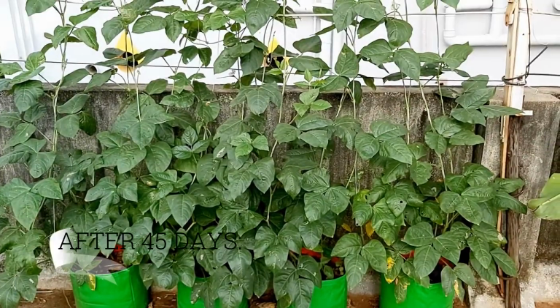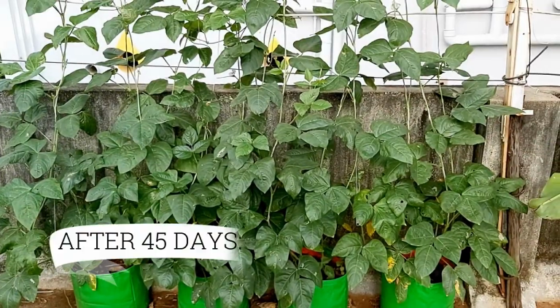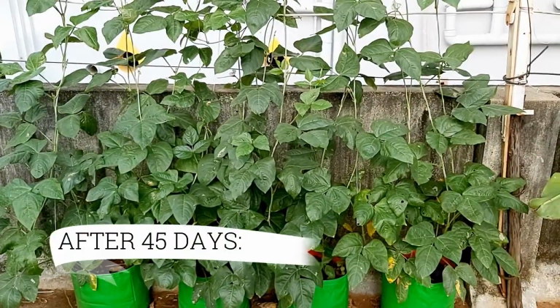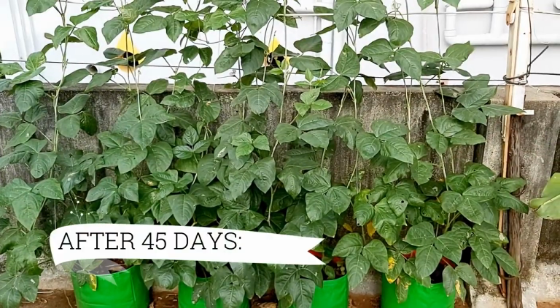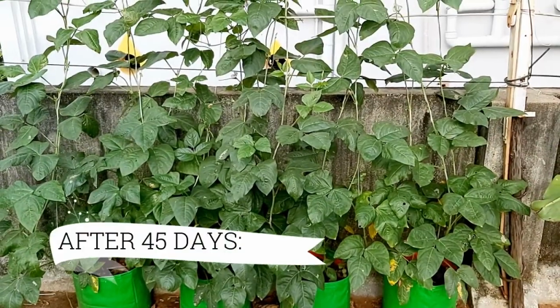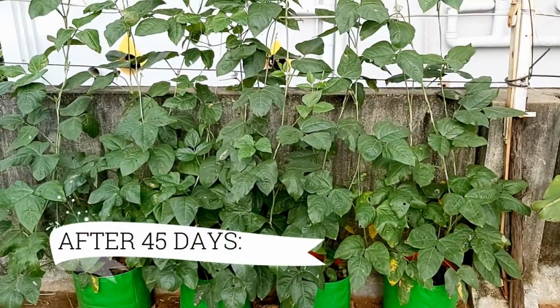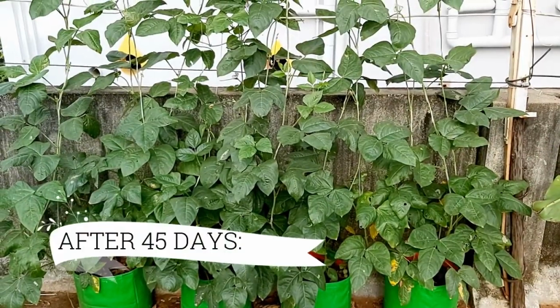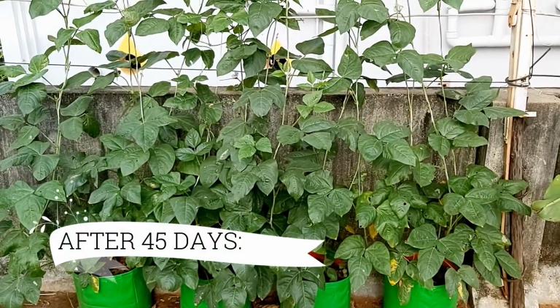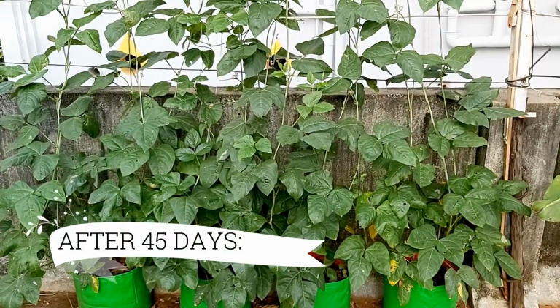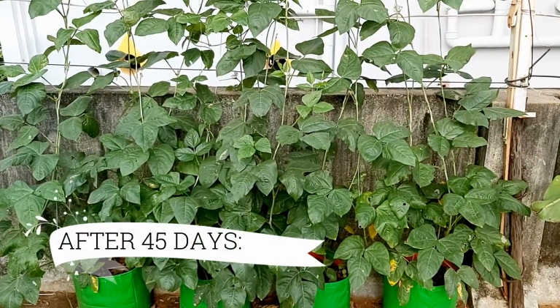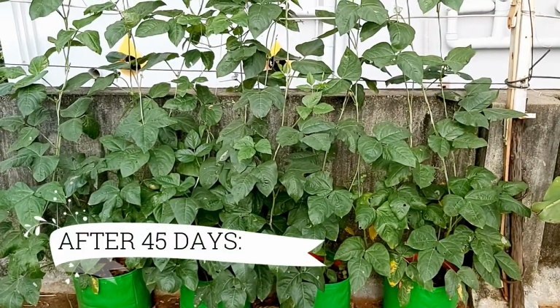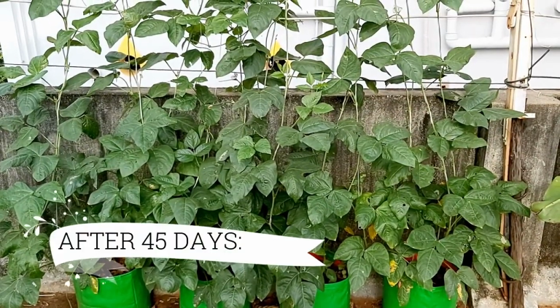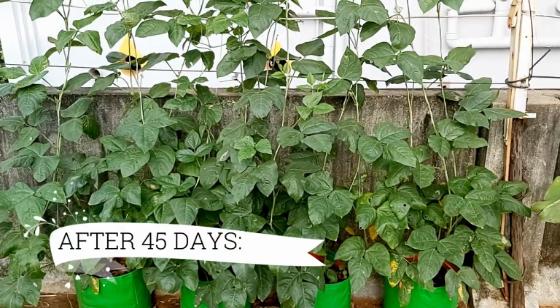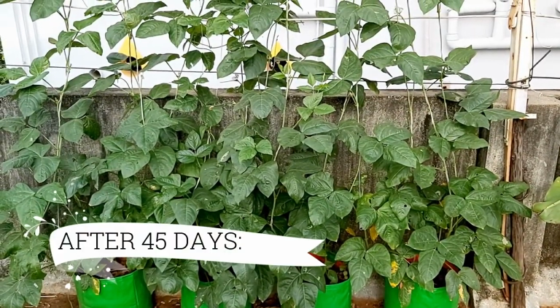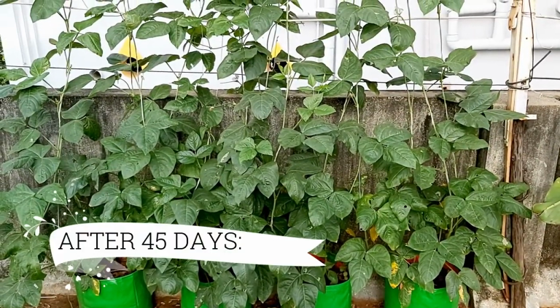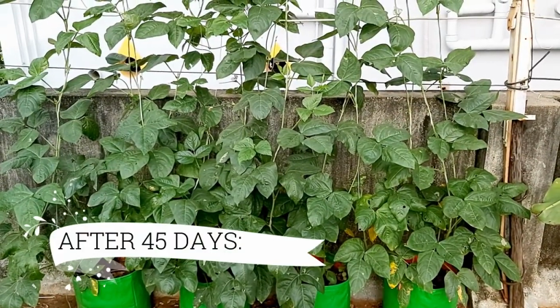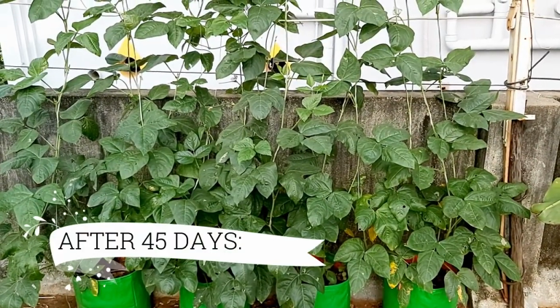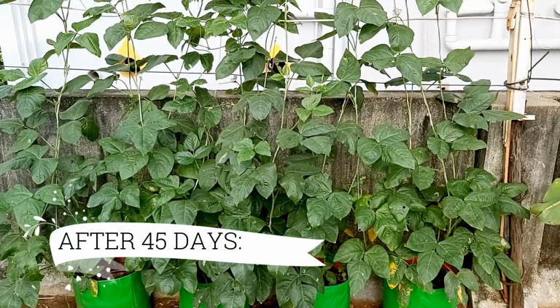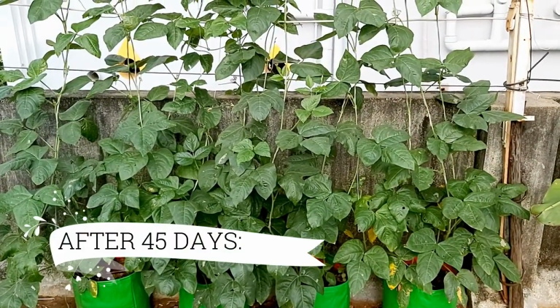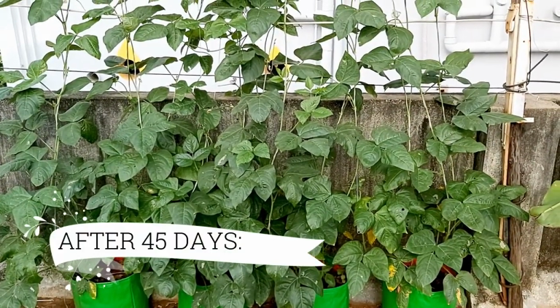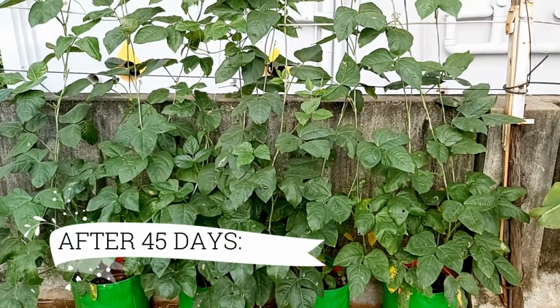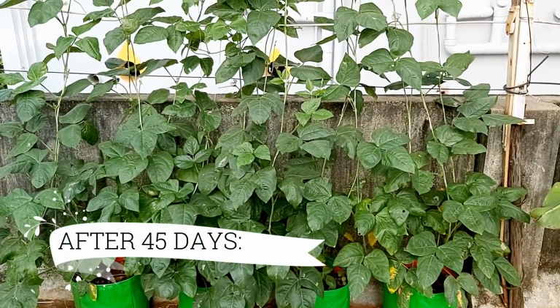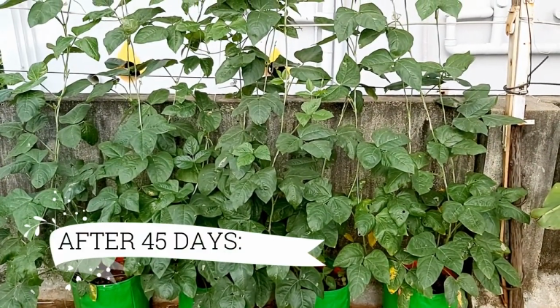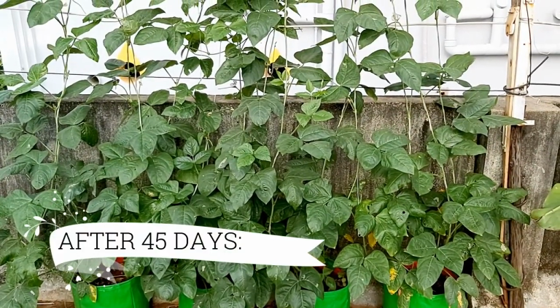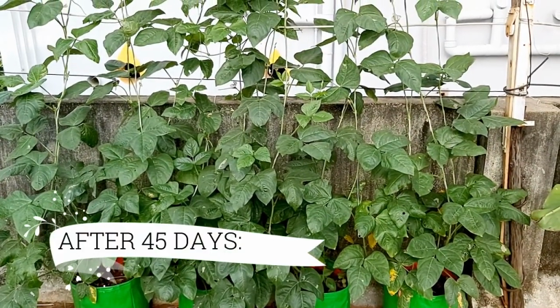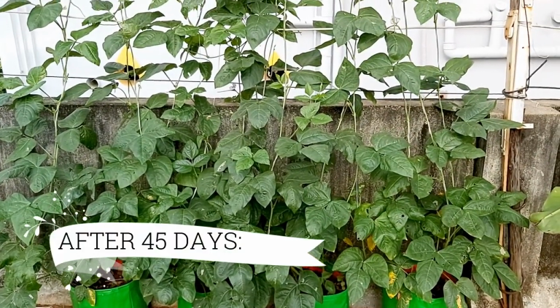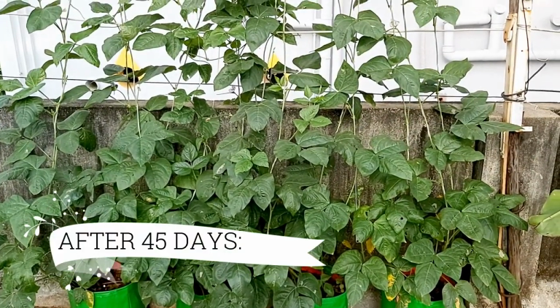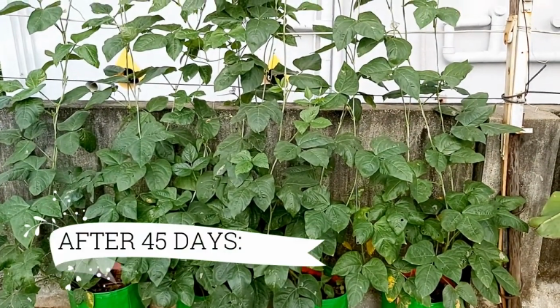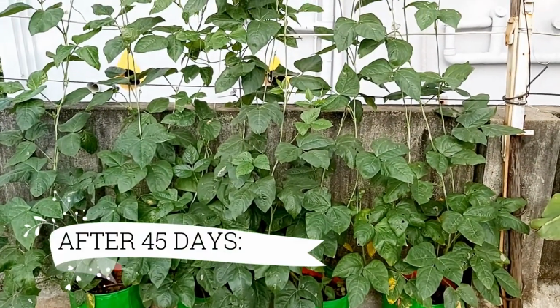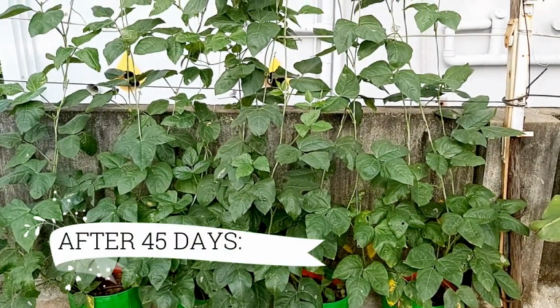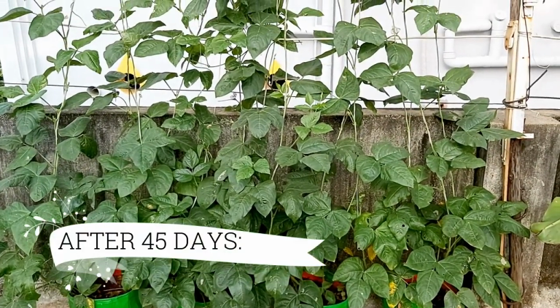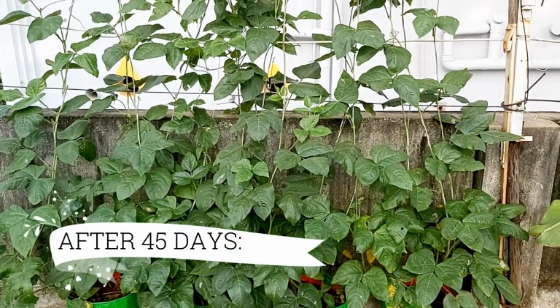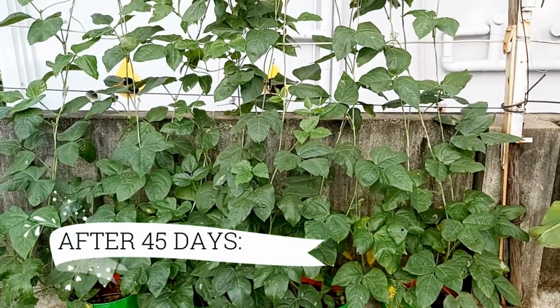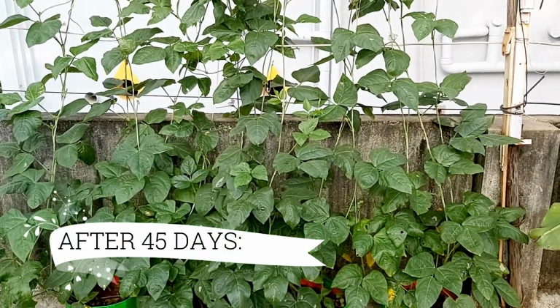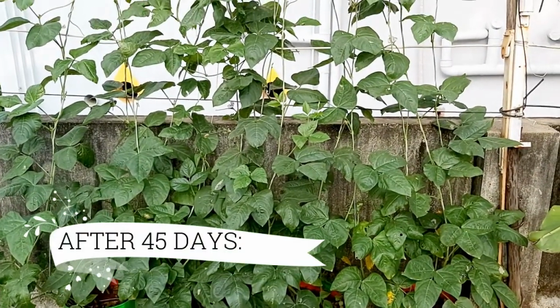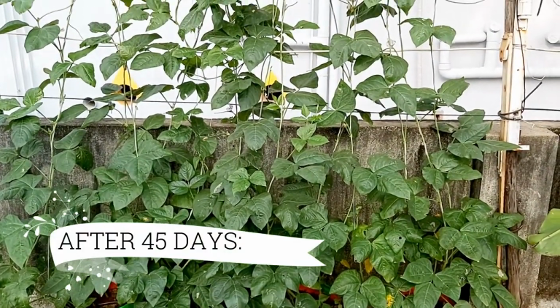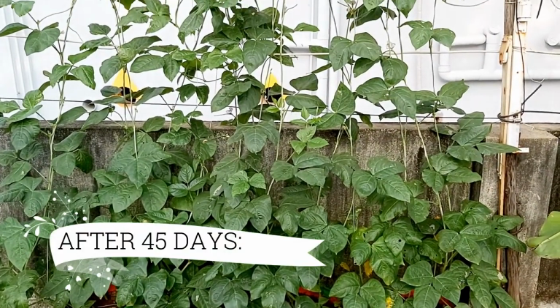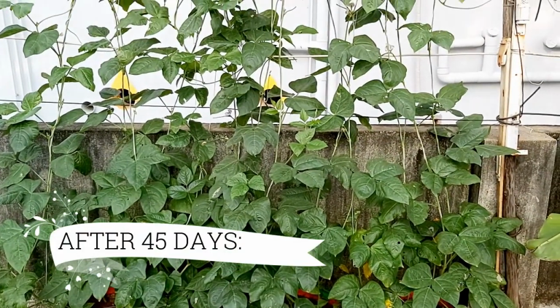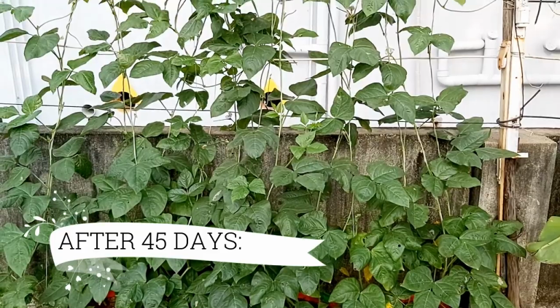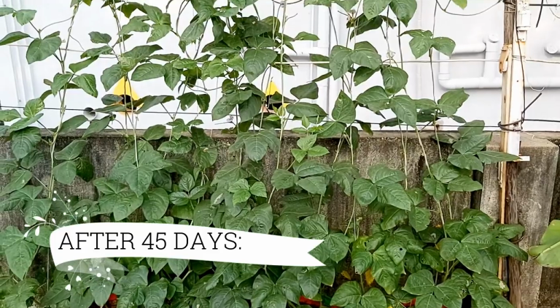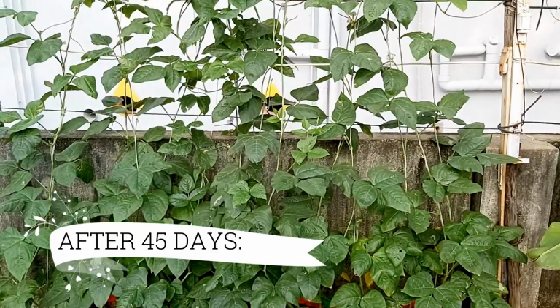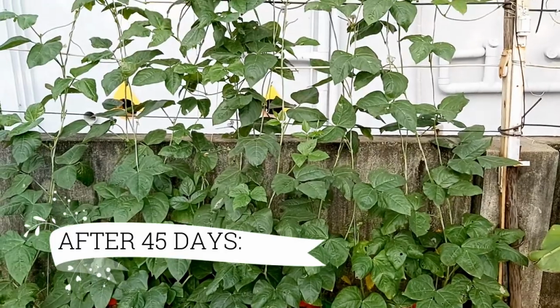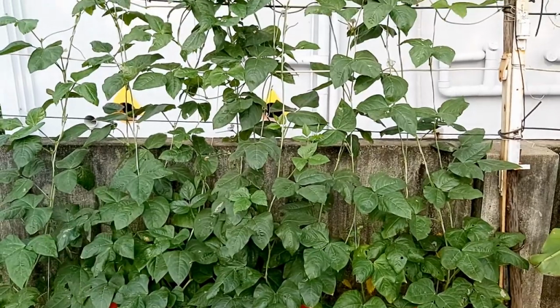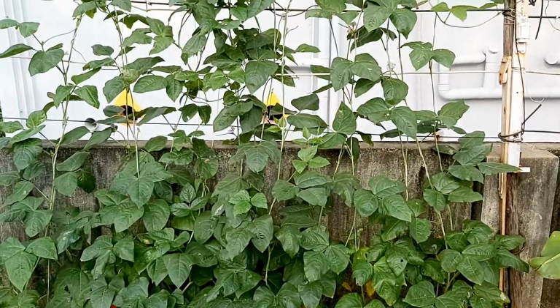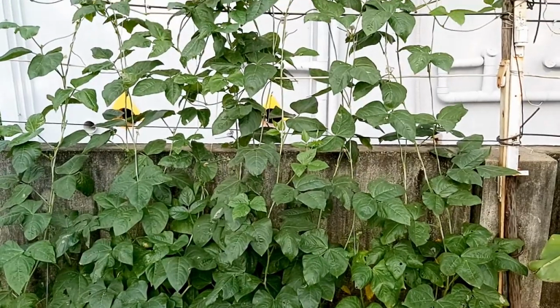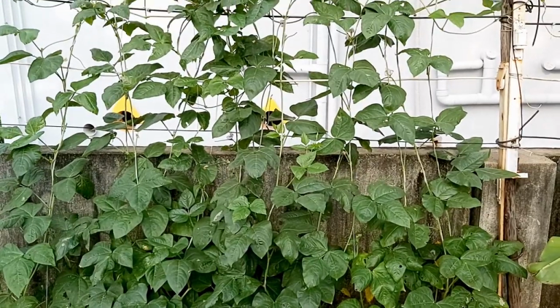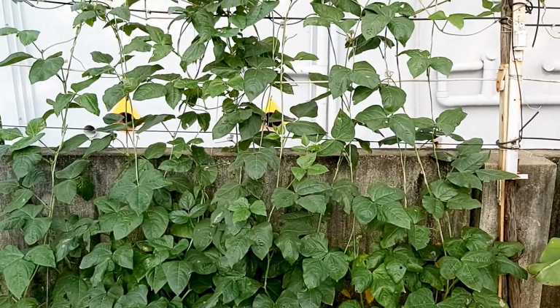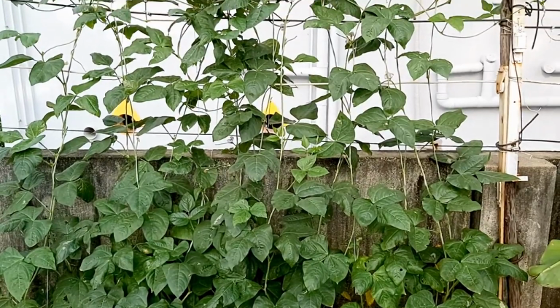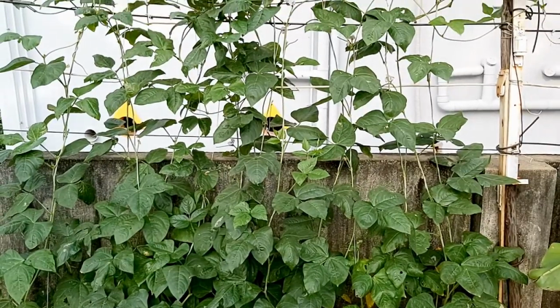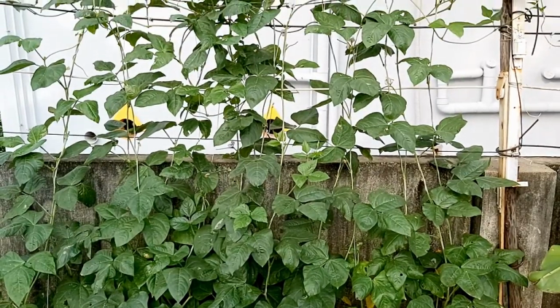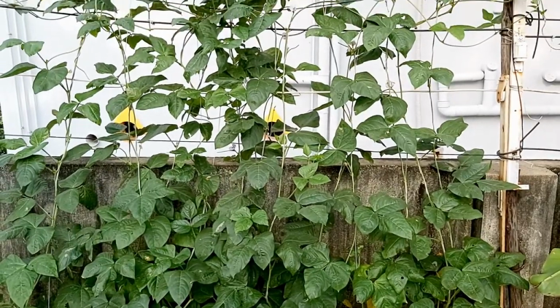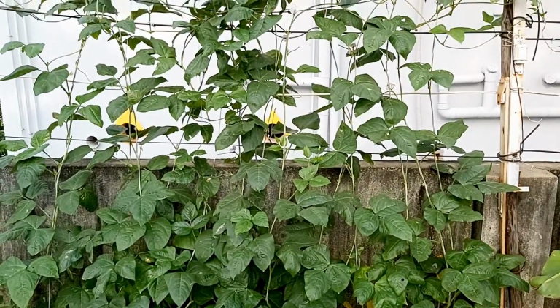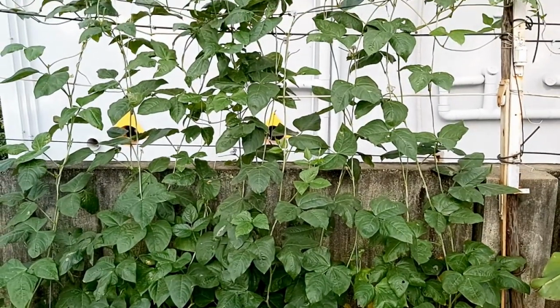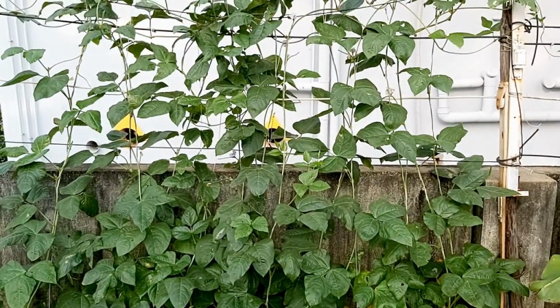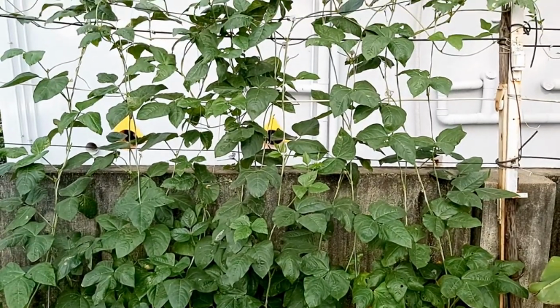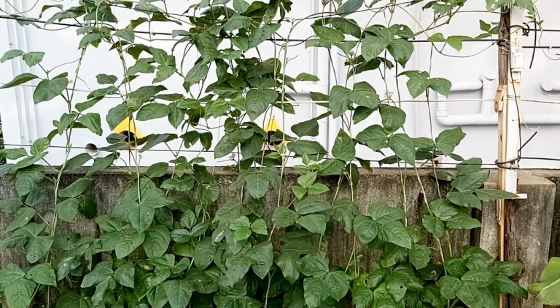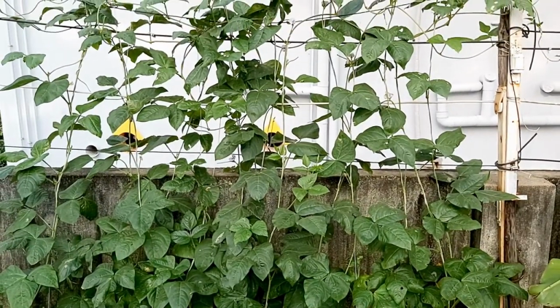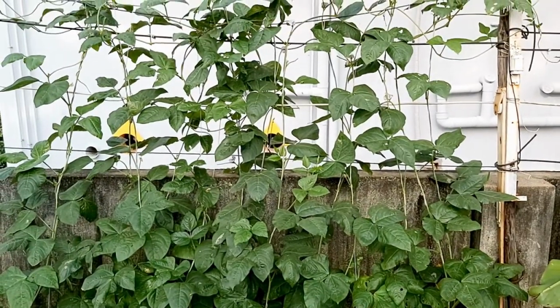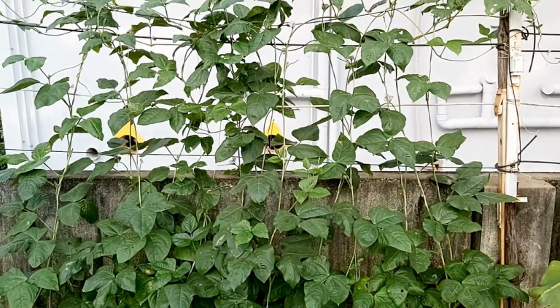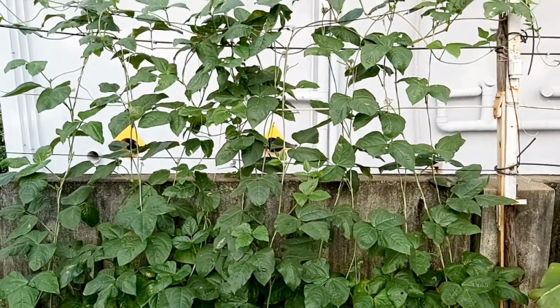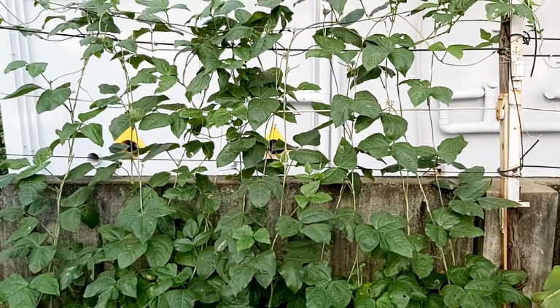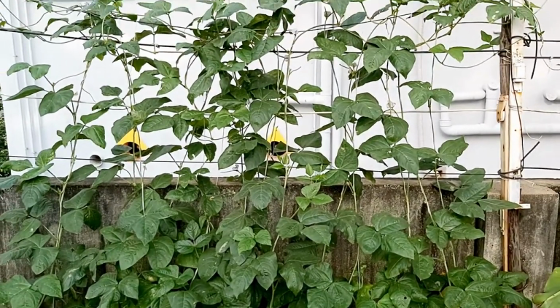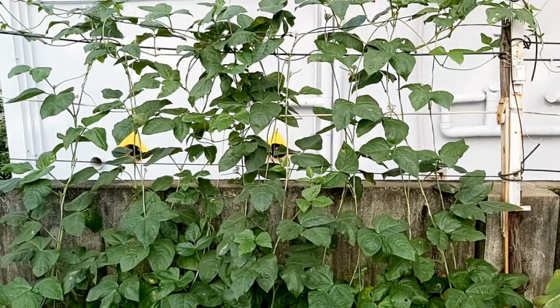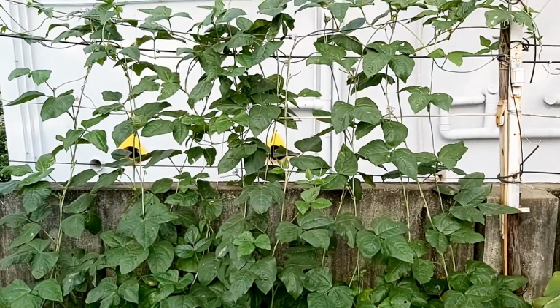After 45 days, the plants will start flowering and the beans will follow in about 2 weeks.